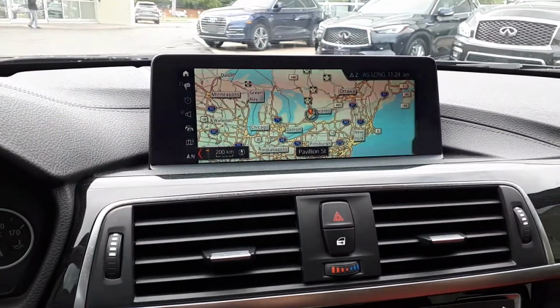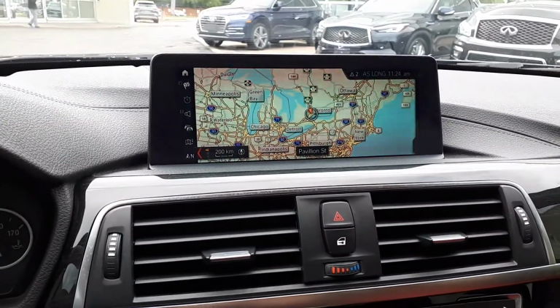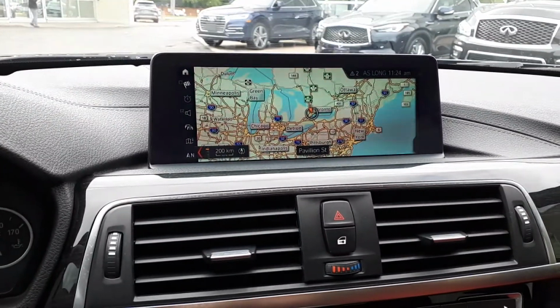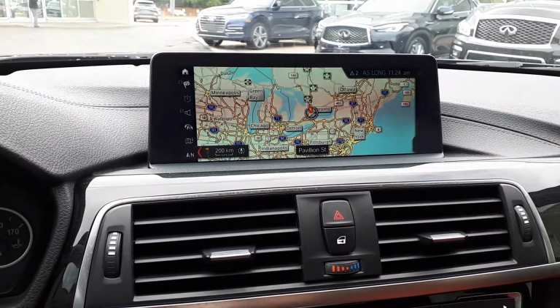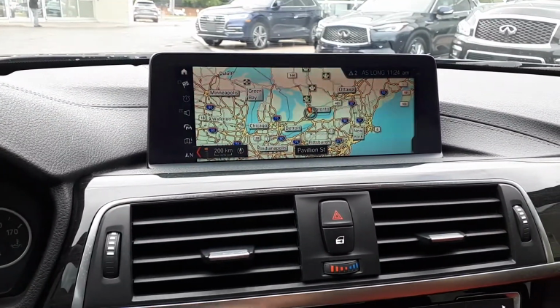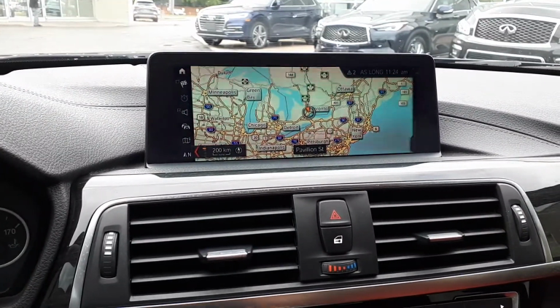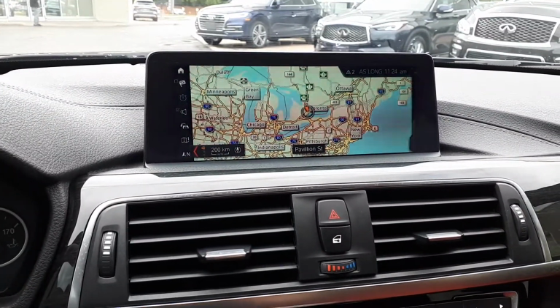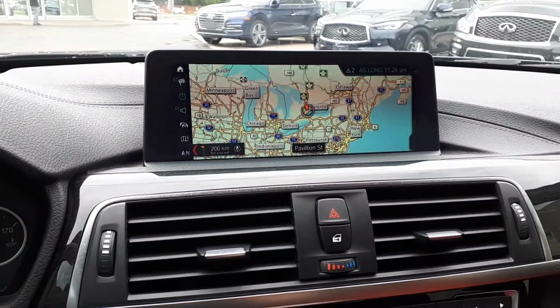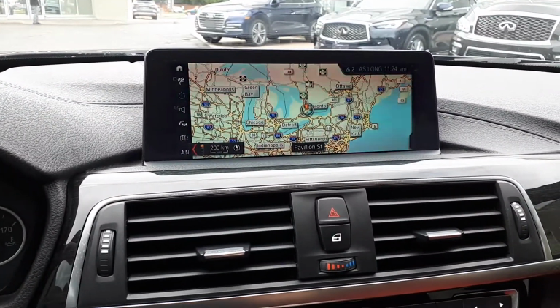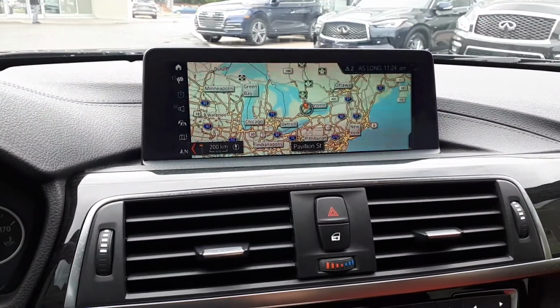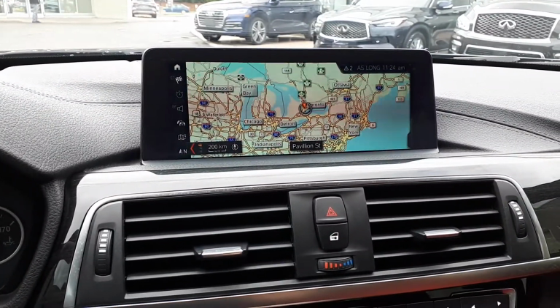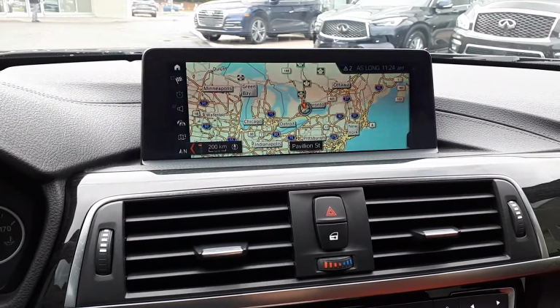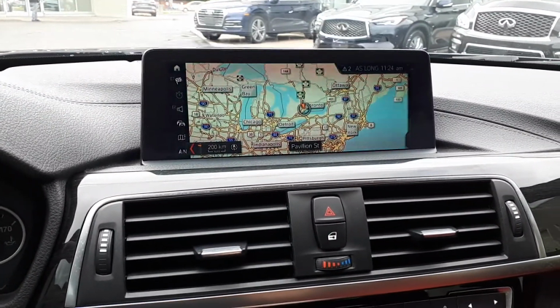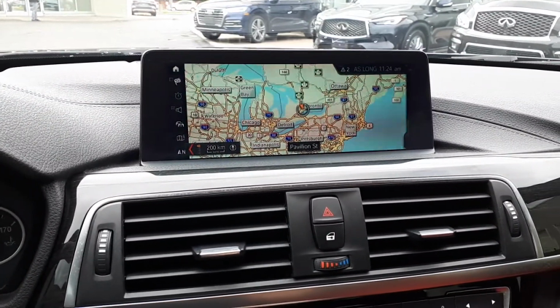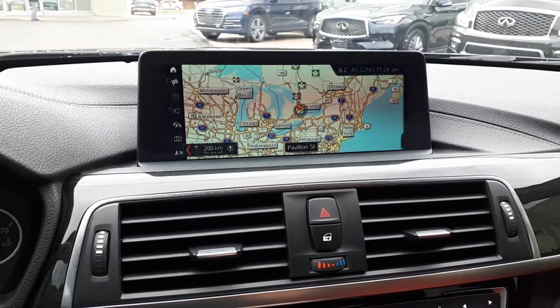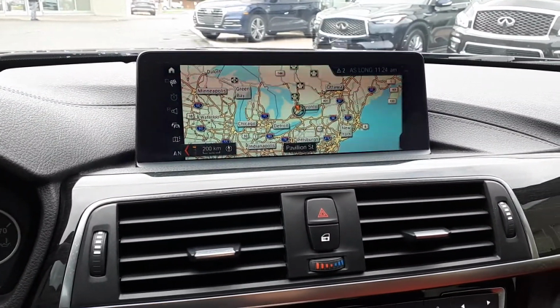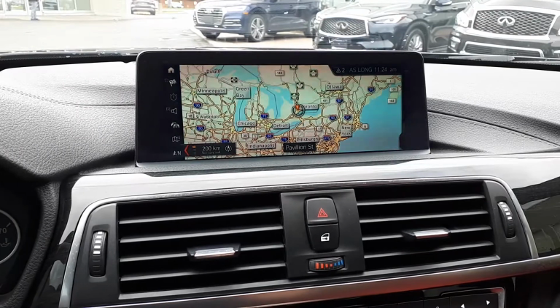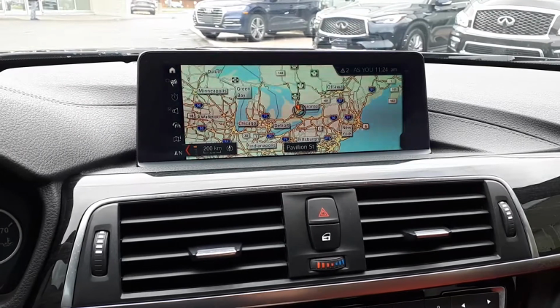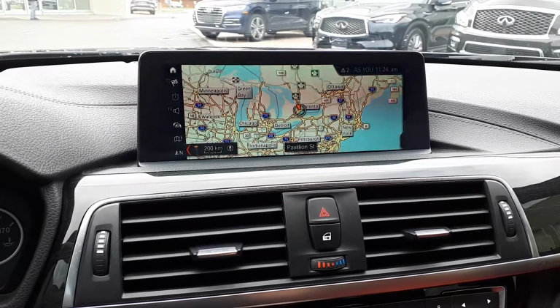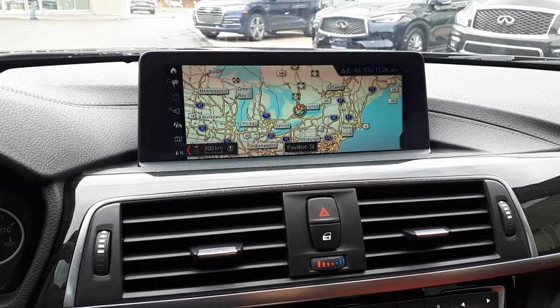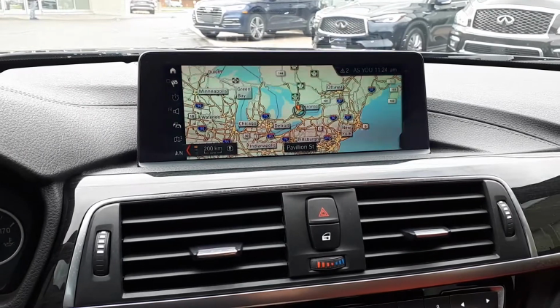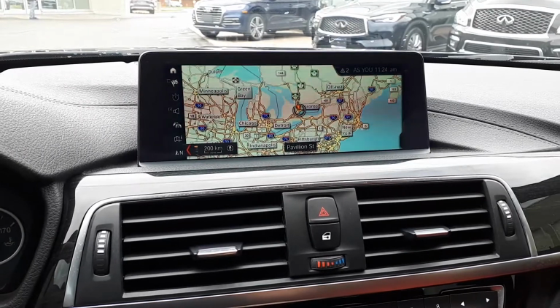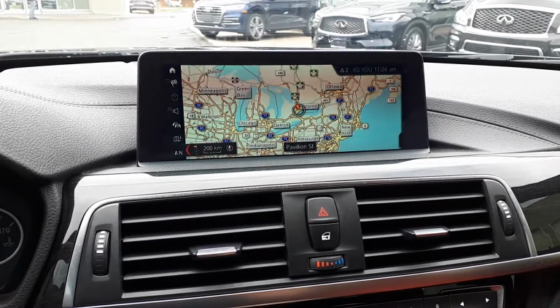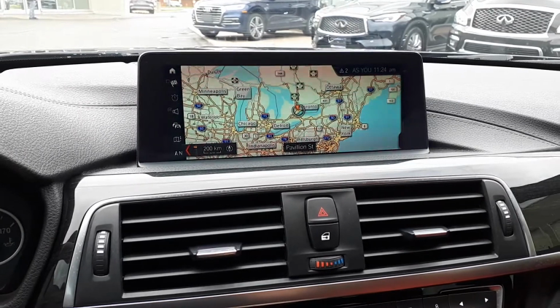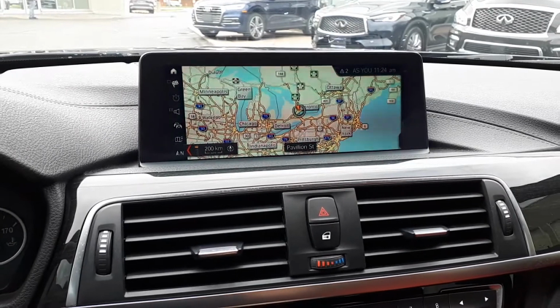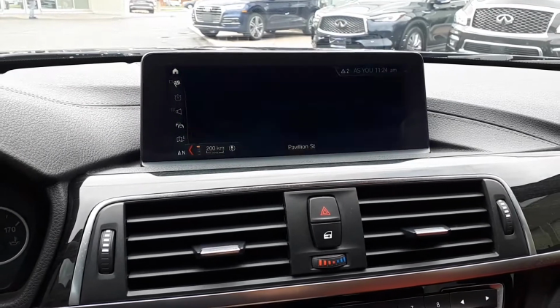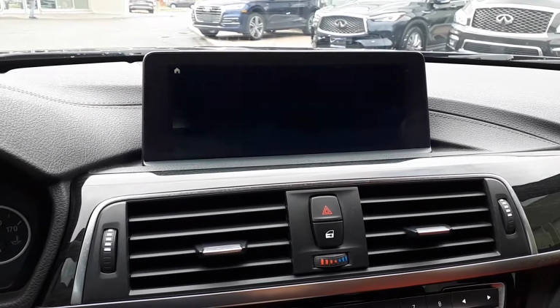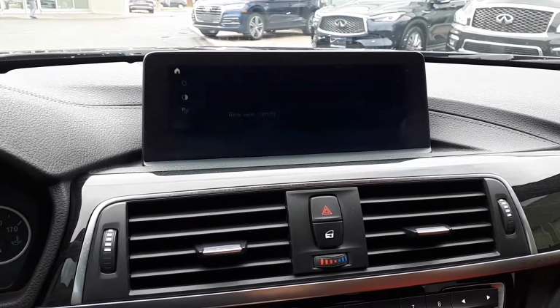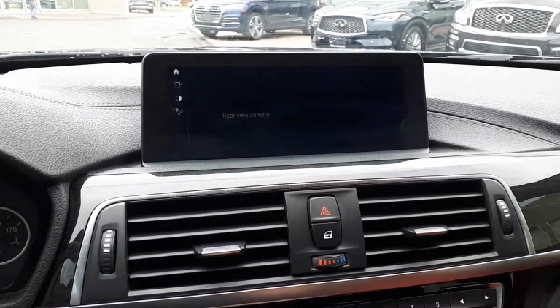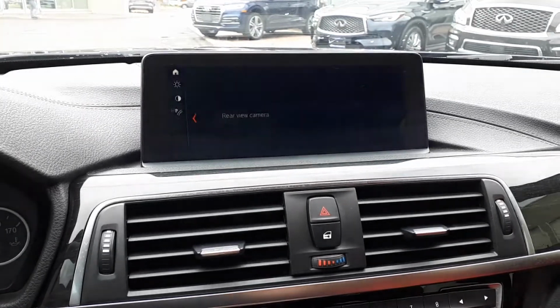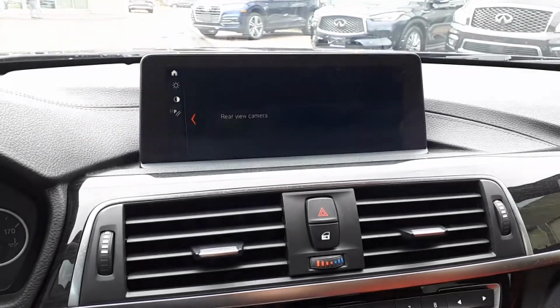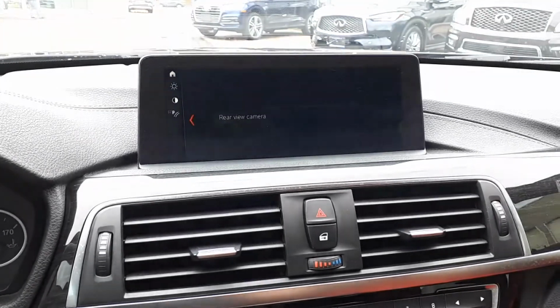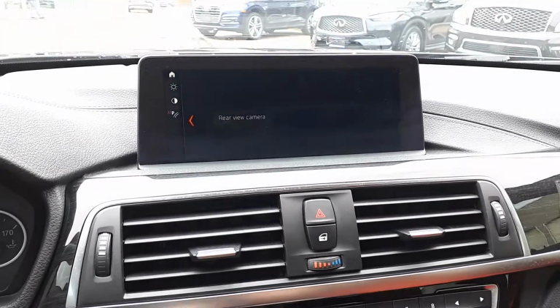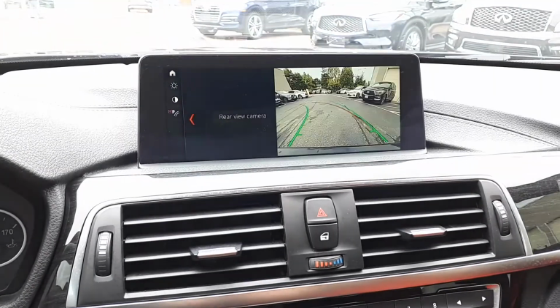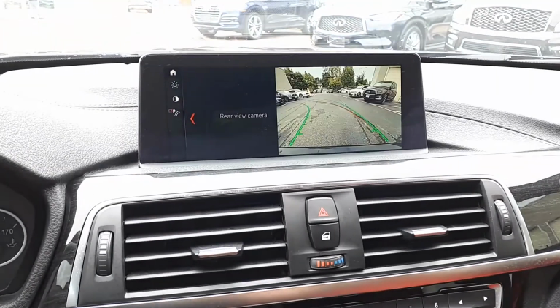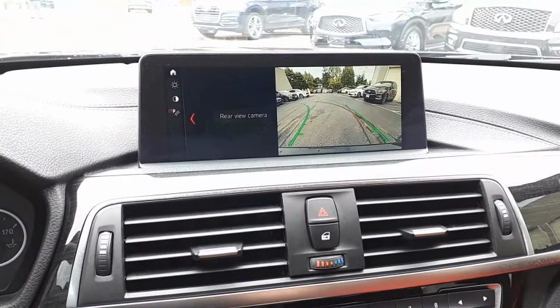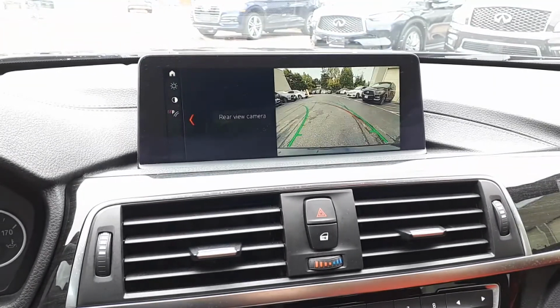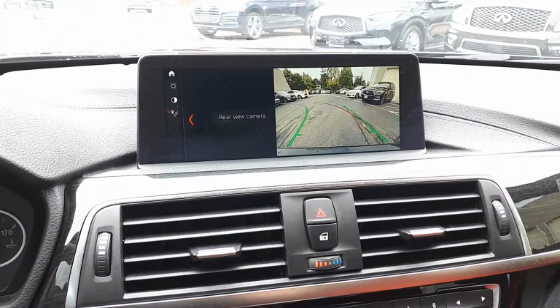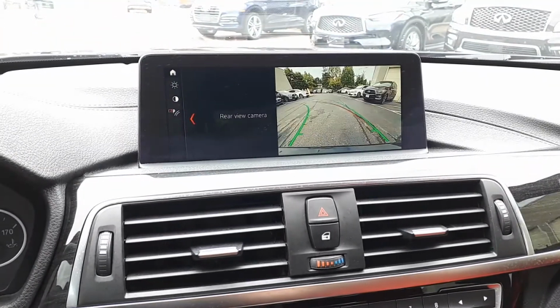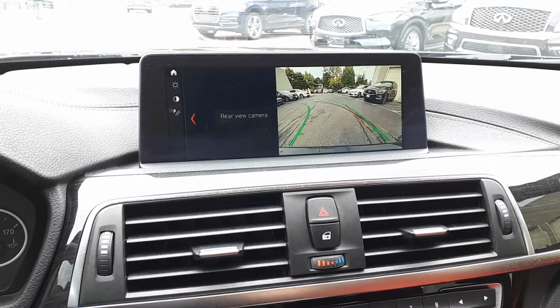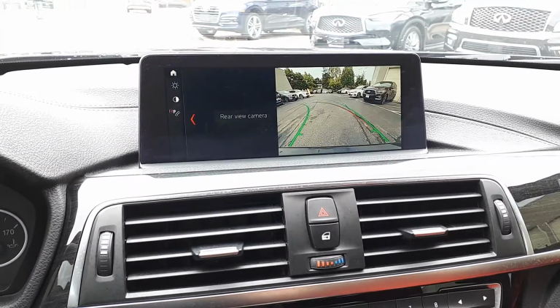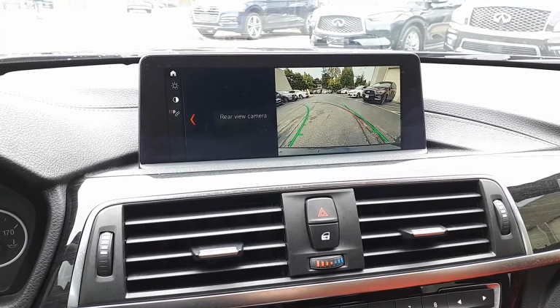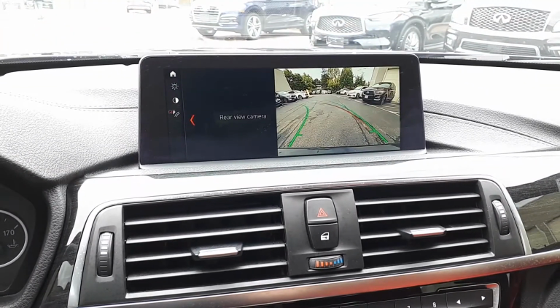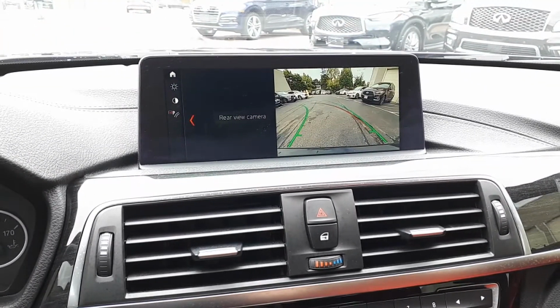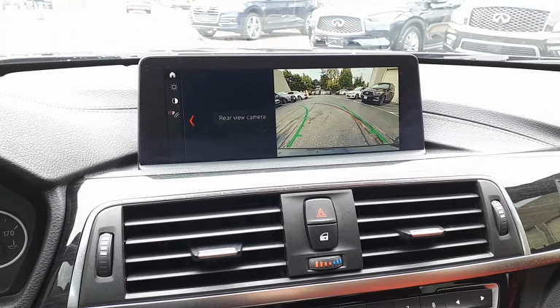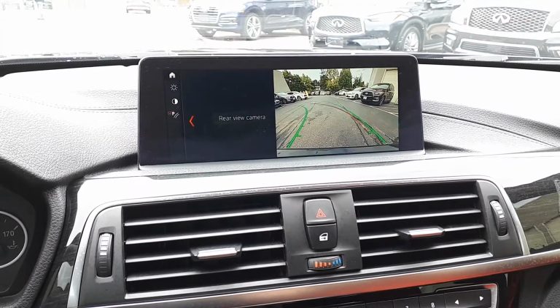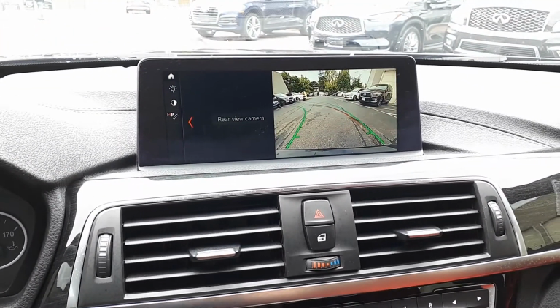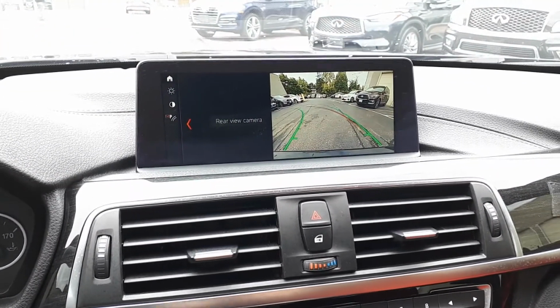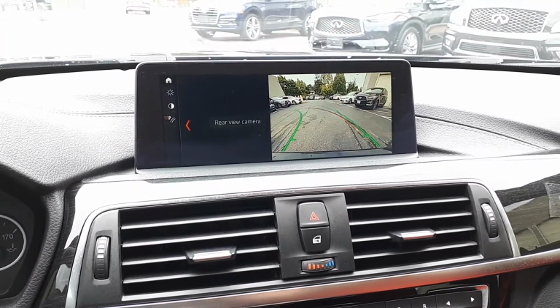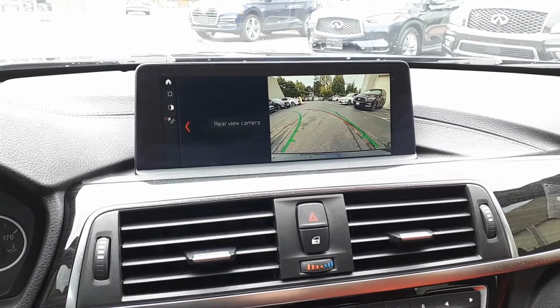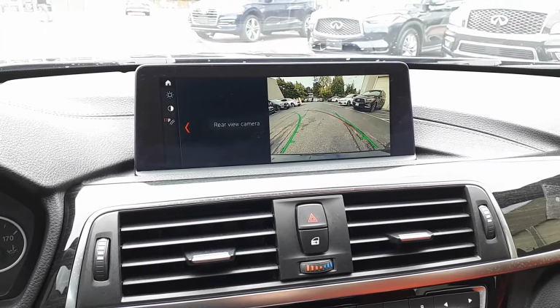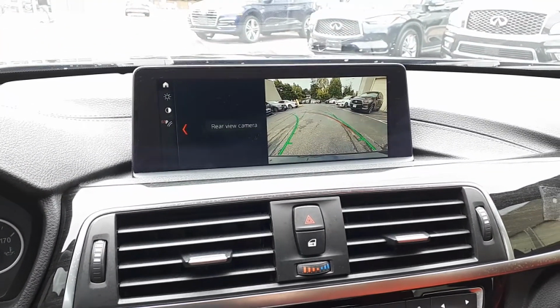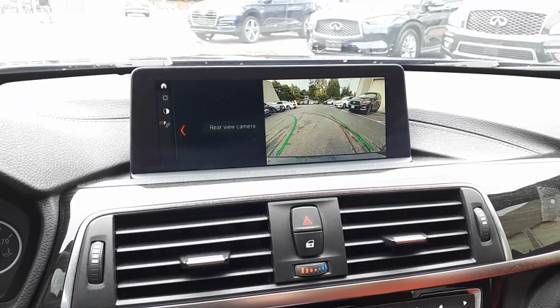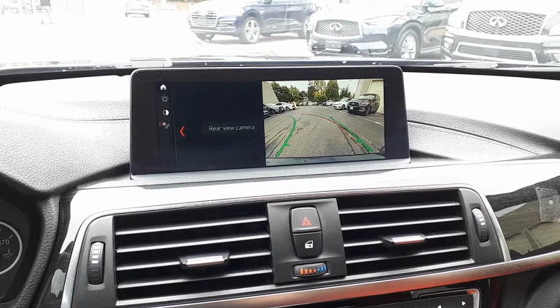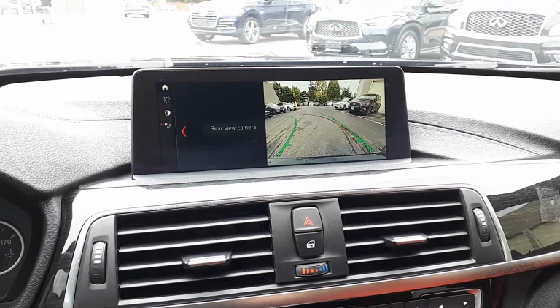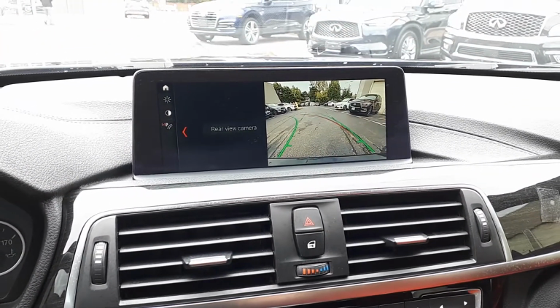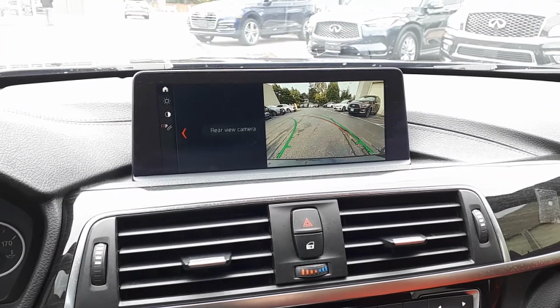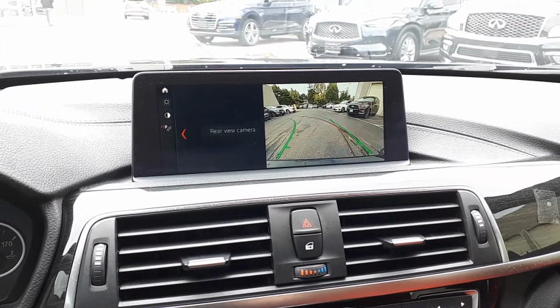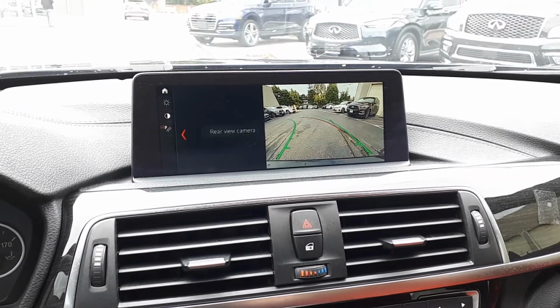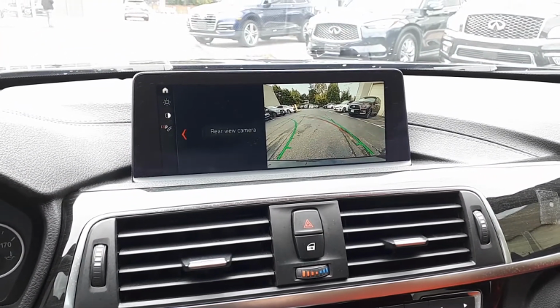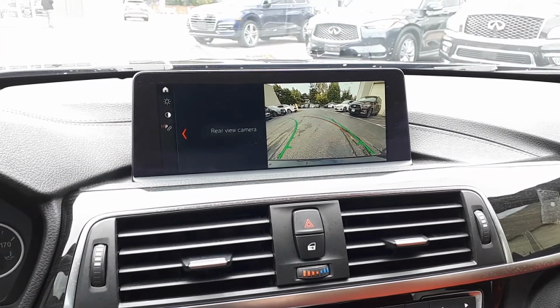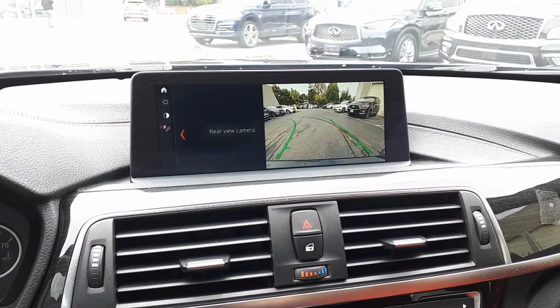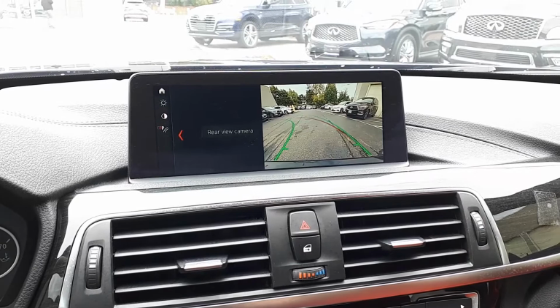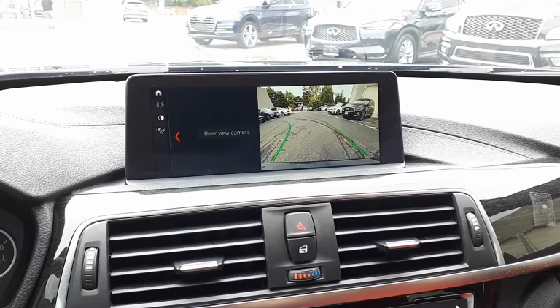There's a built-in navigation system, and to assist with parking, a rear-view camera.